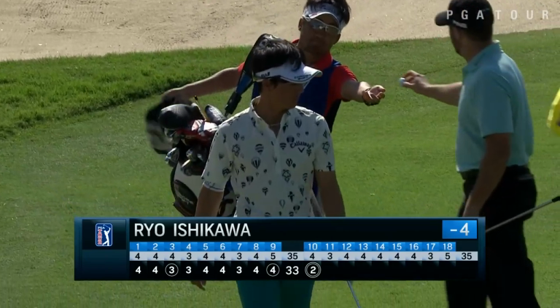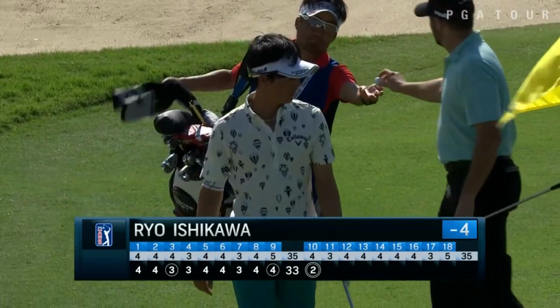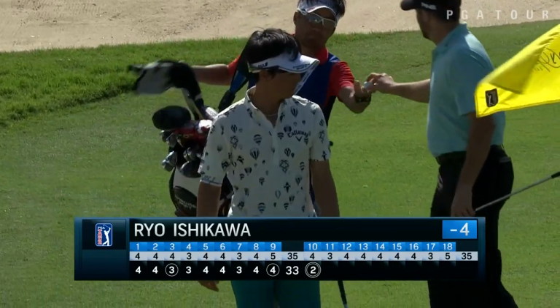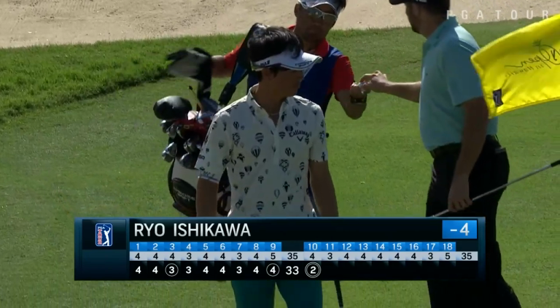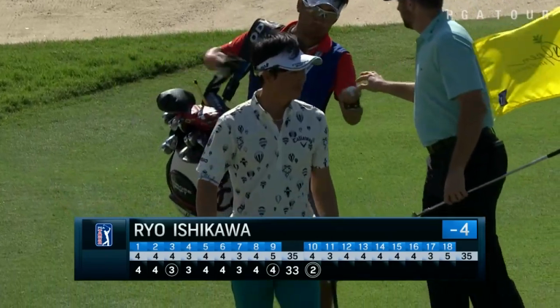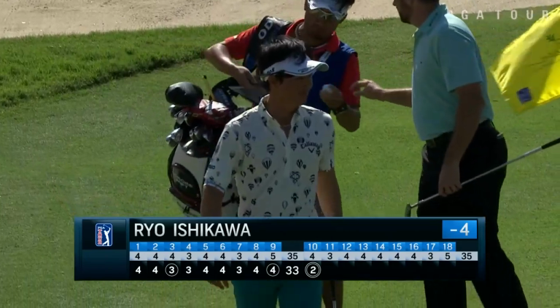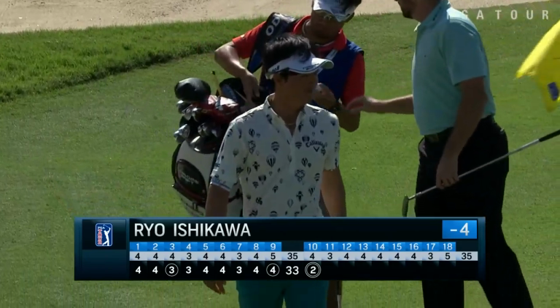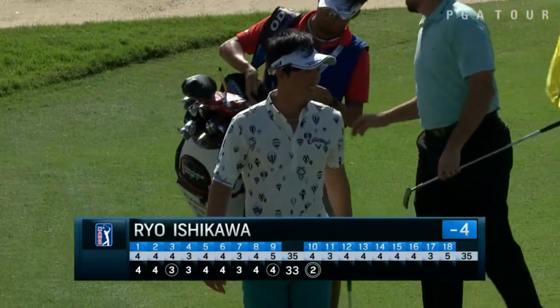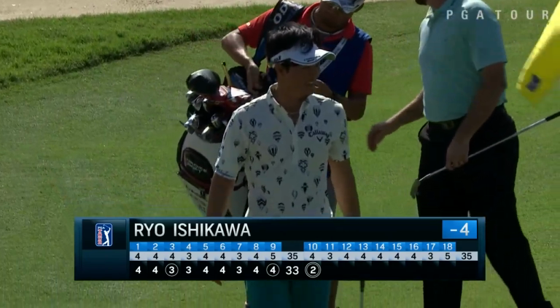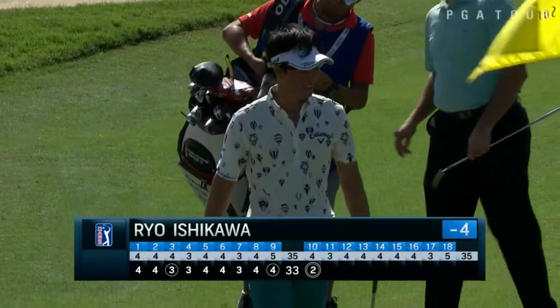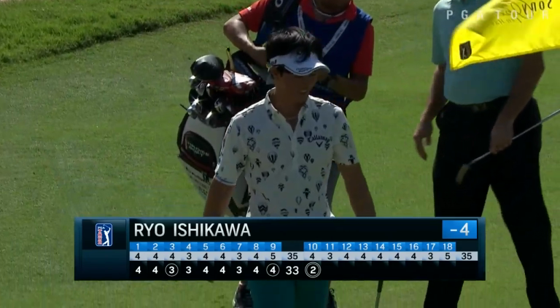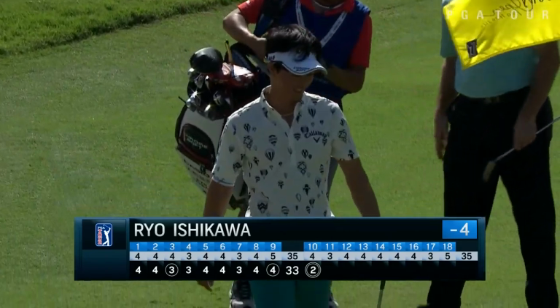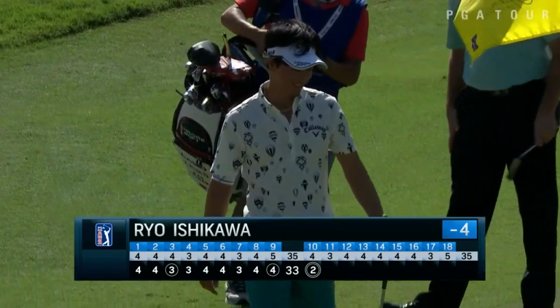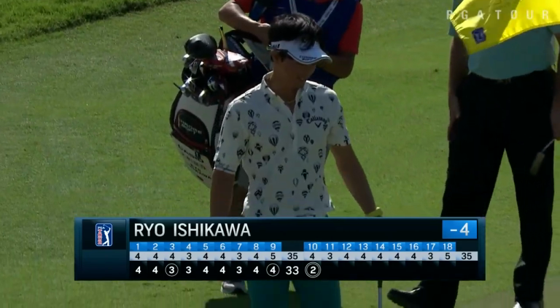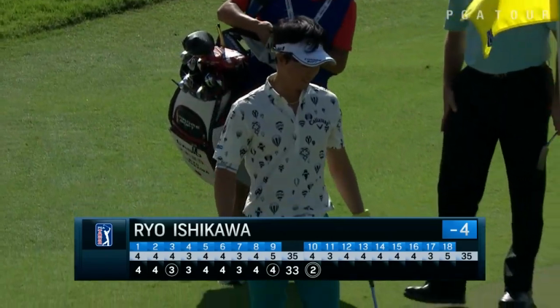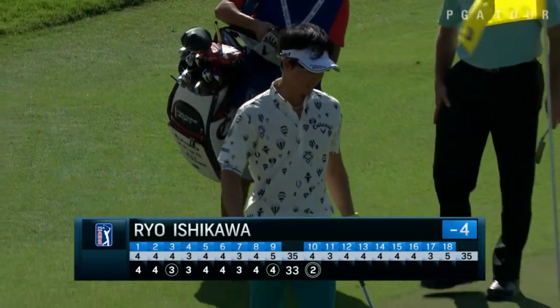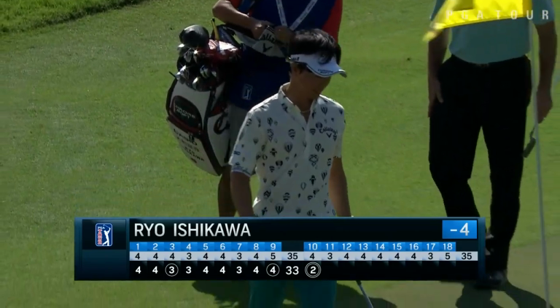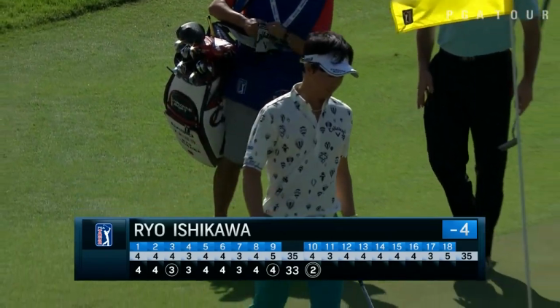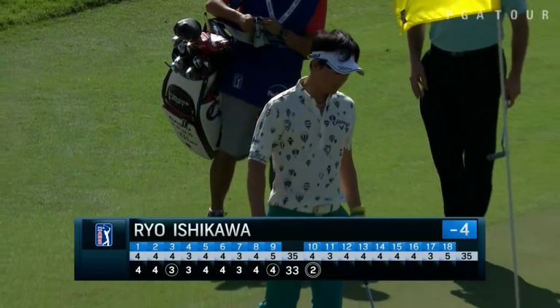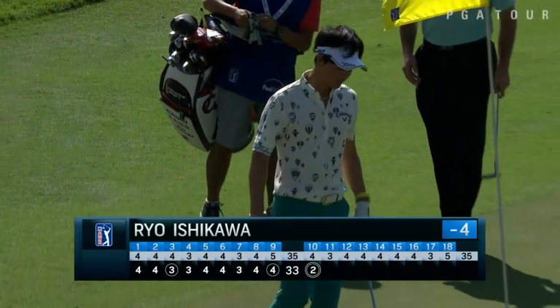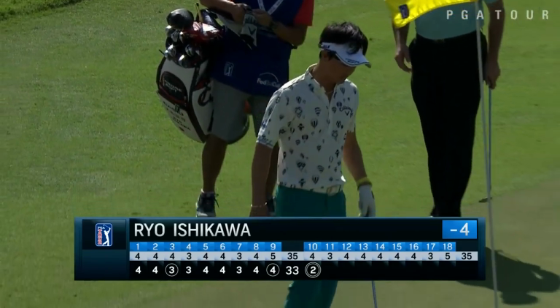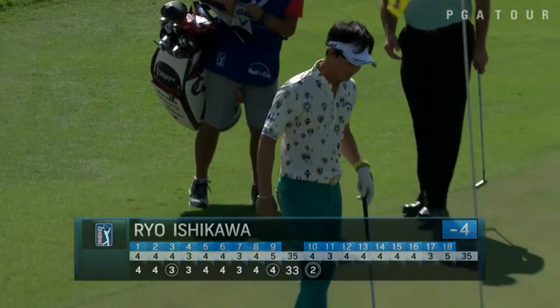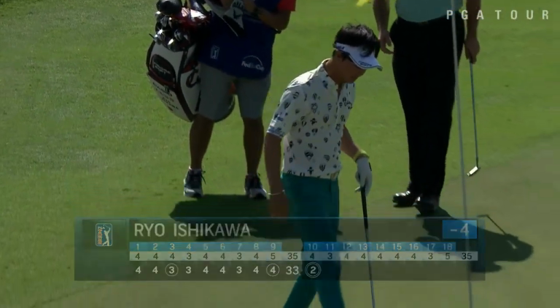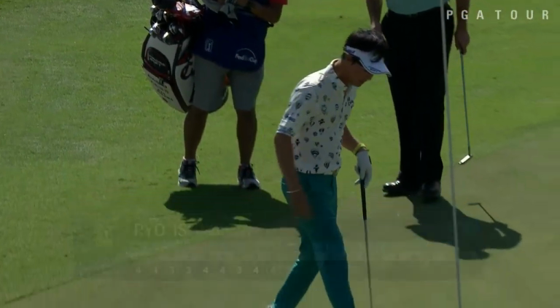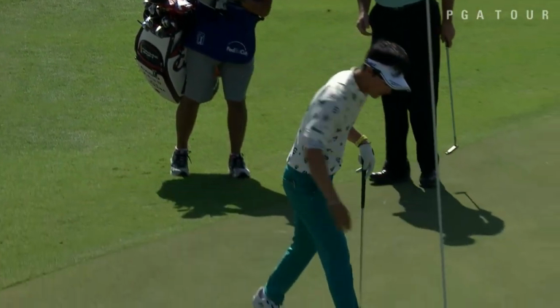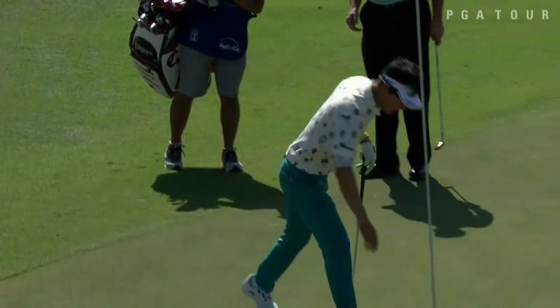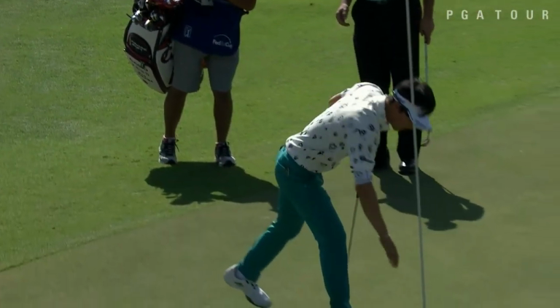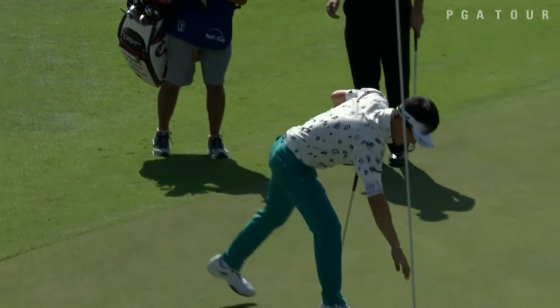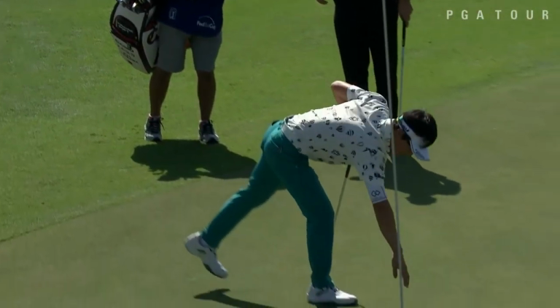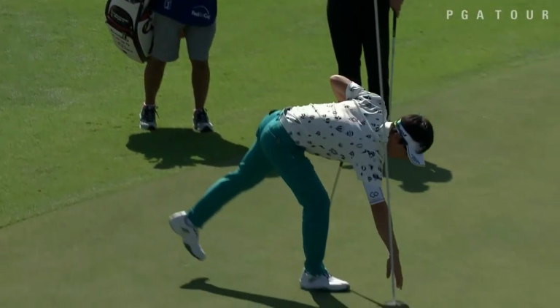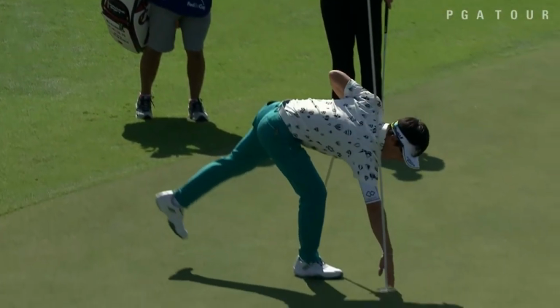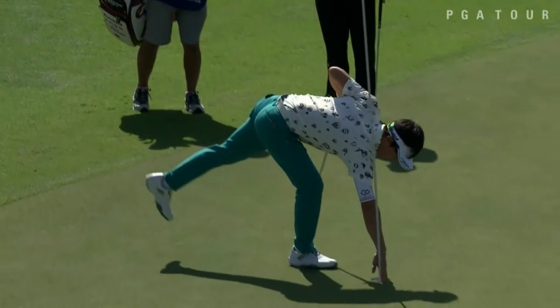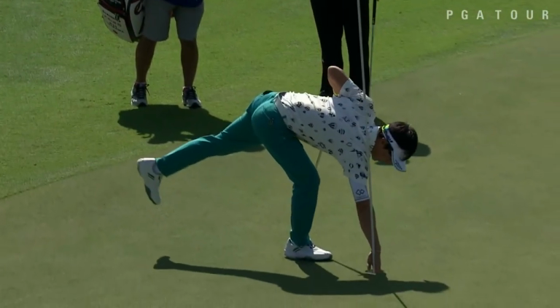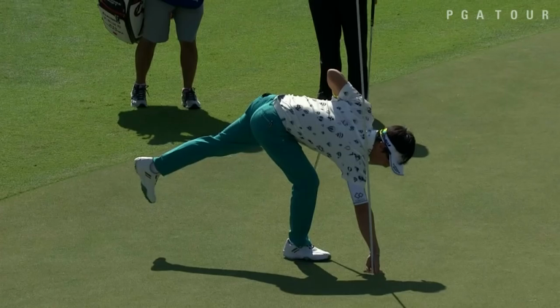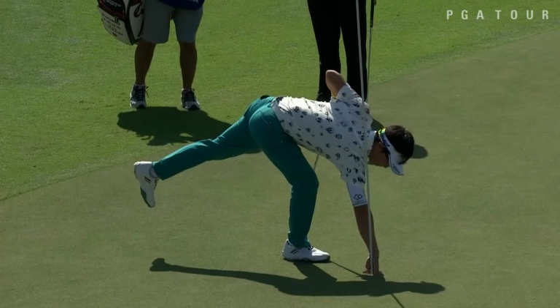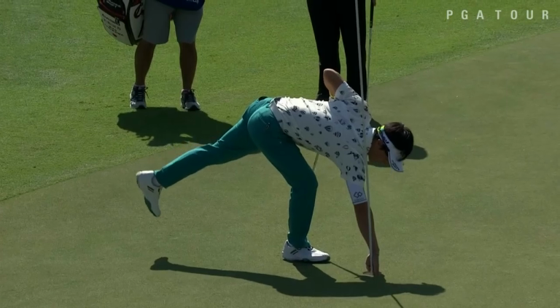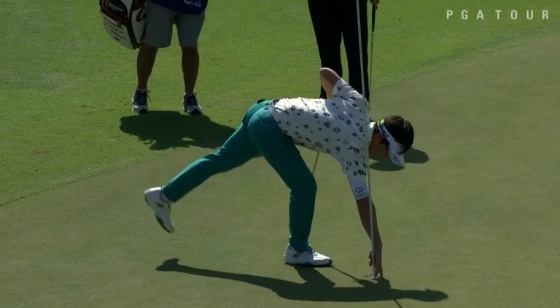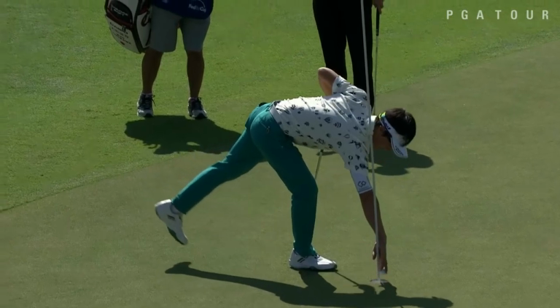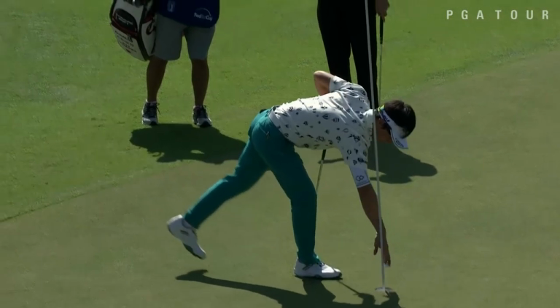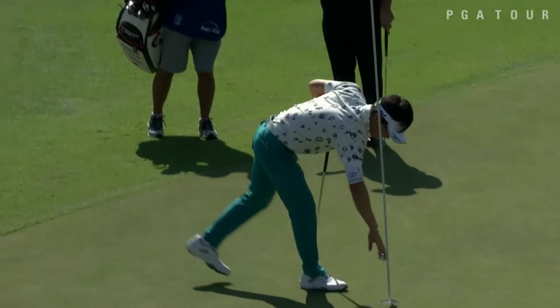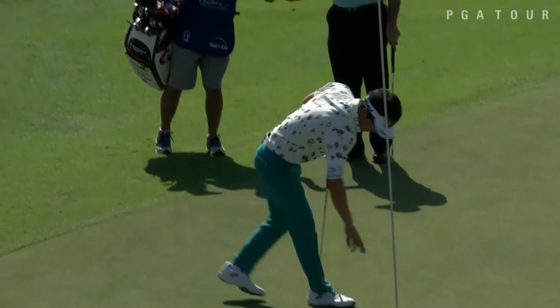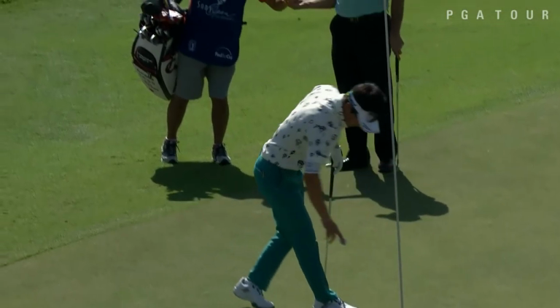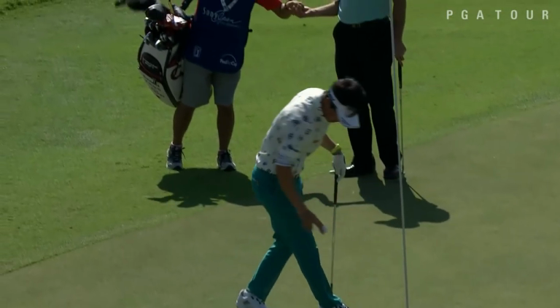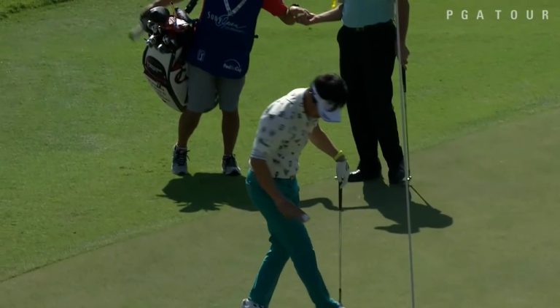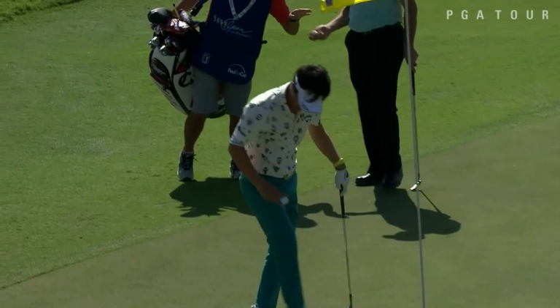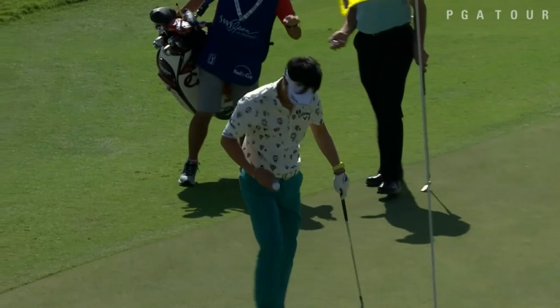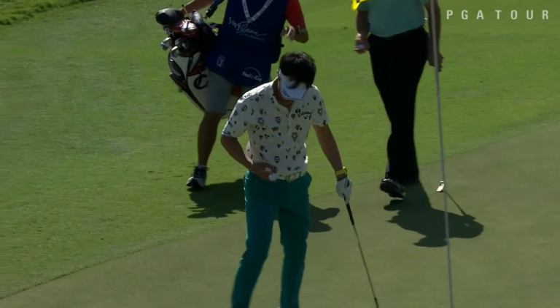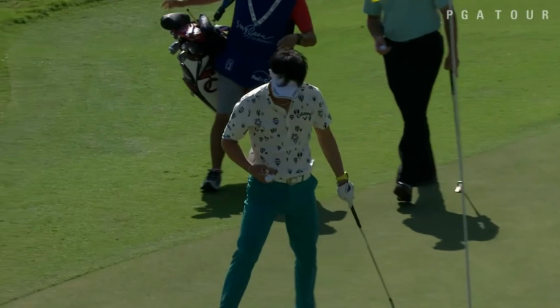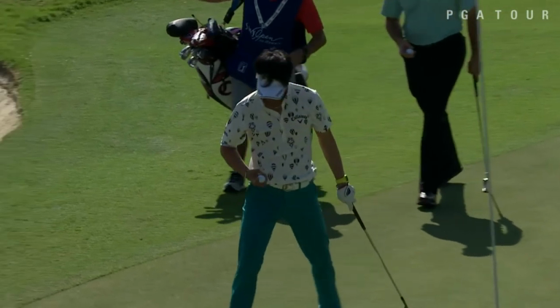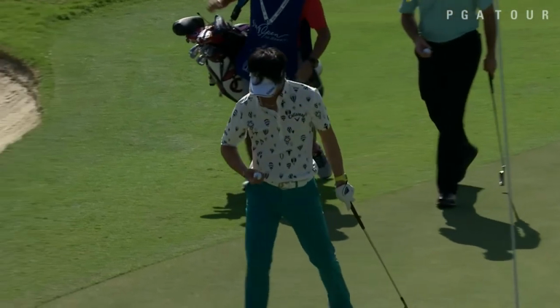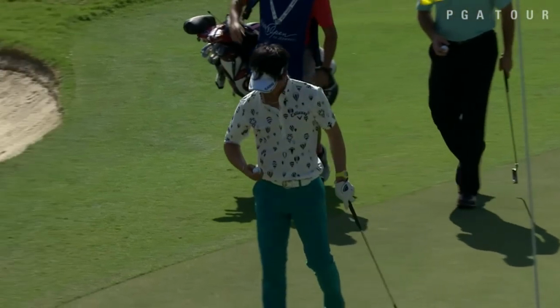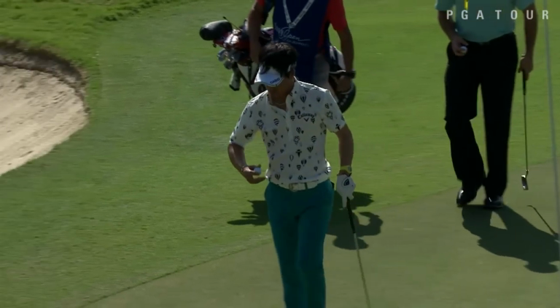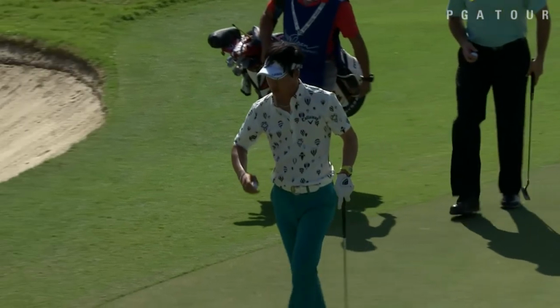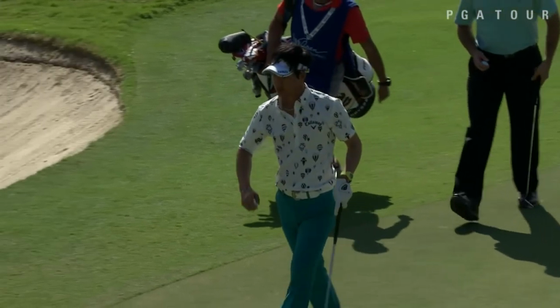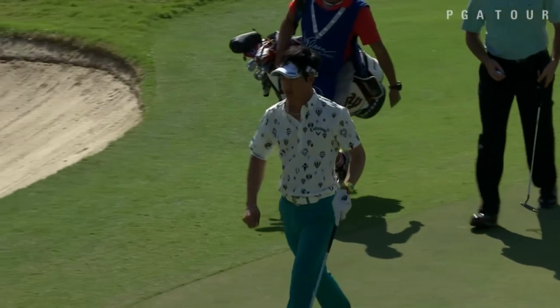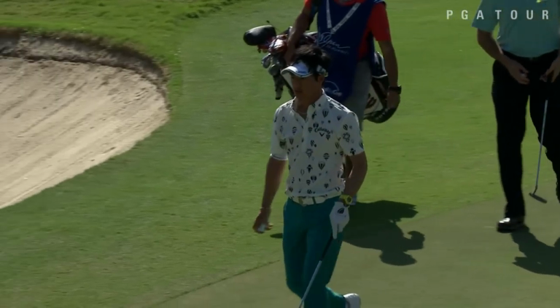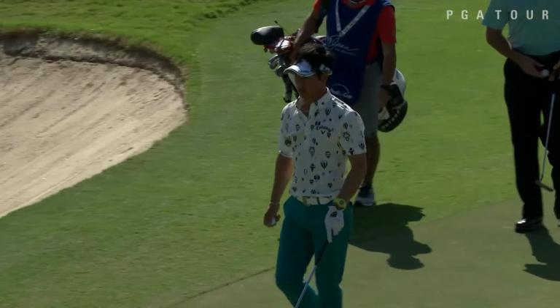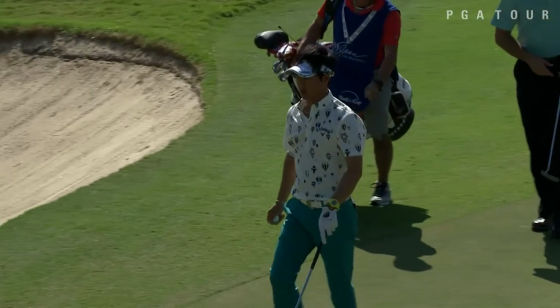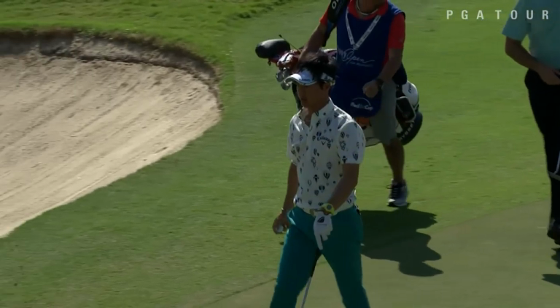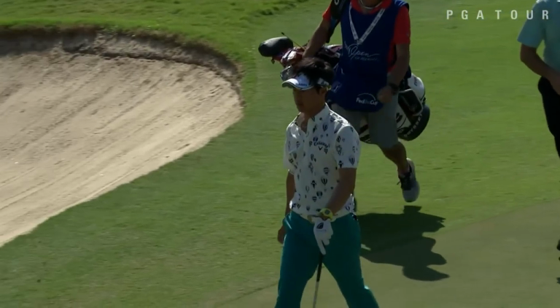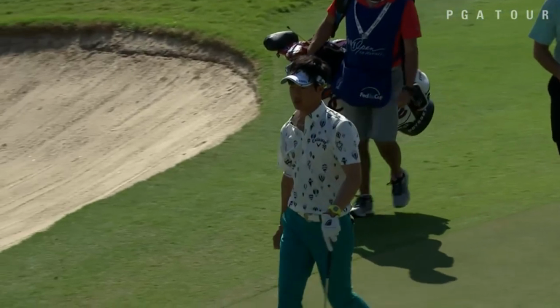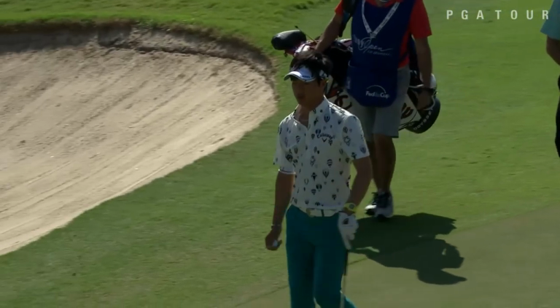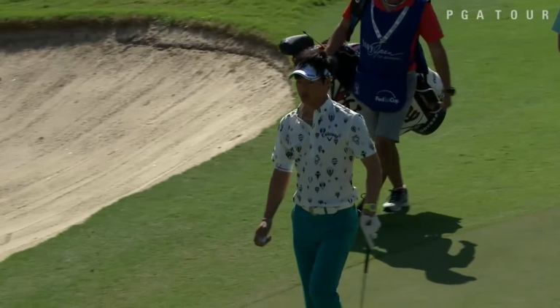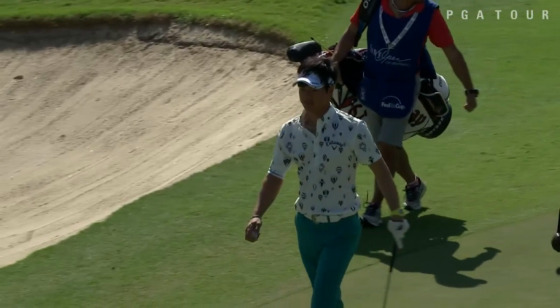So there's a pass the test there. That's a really nice pitch. Very well done there by Ryo Ishikawa.